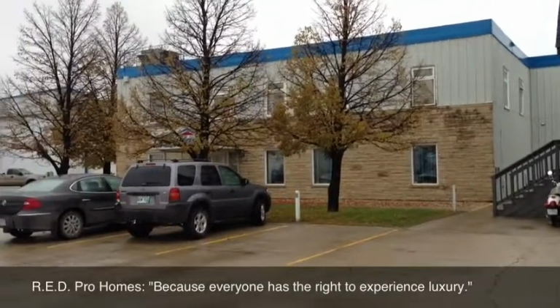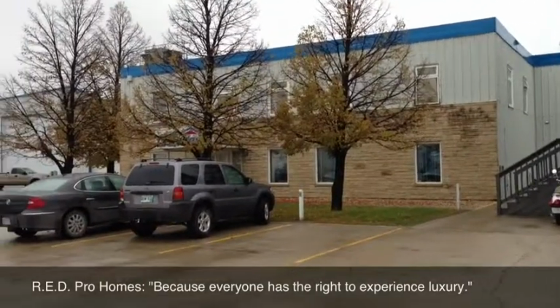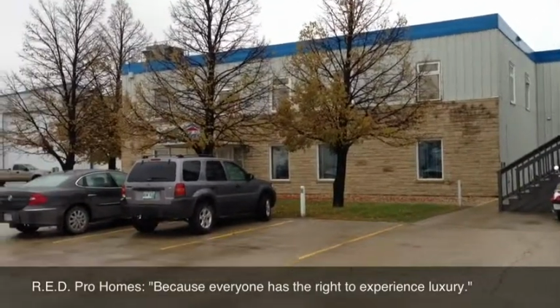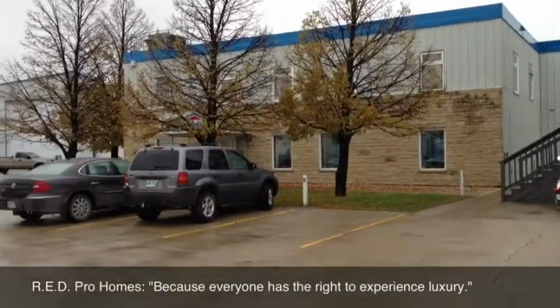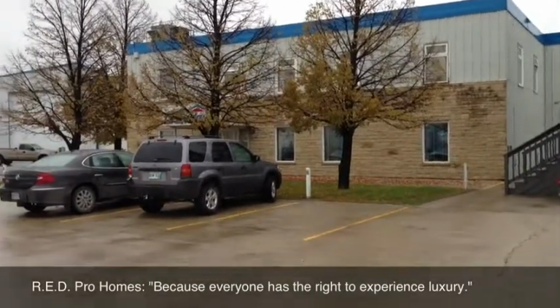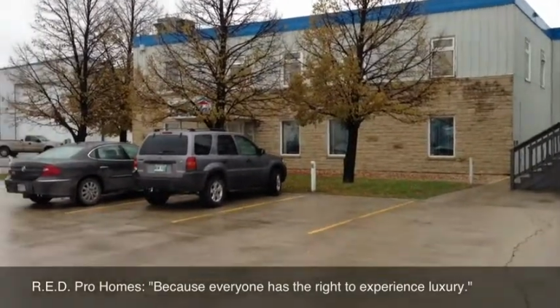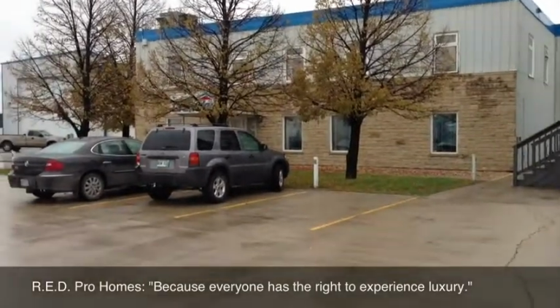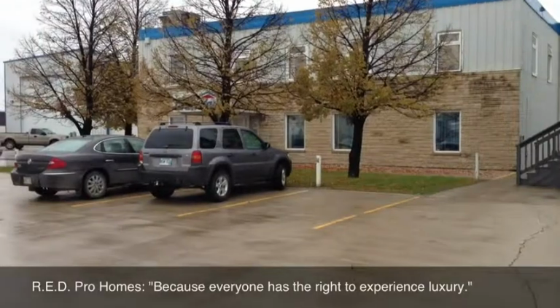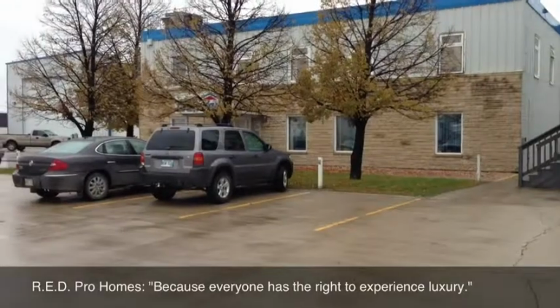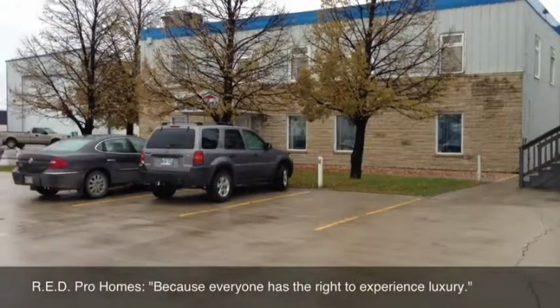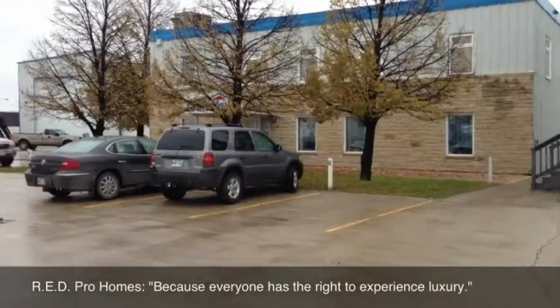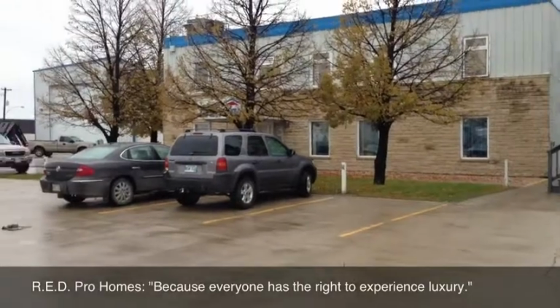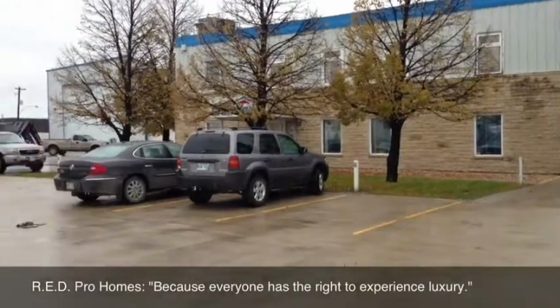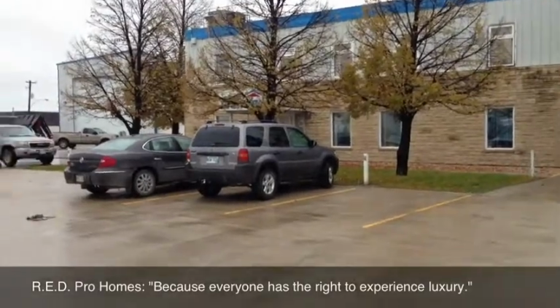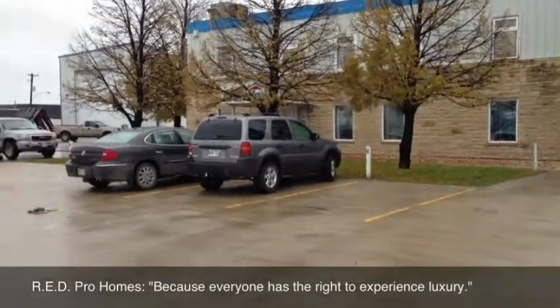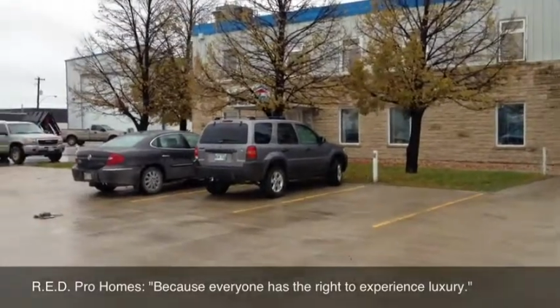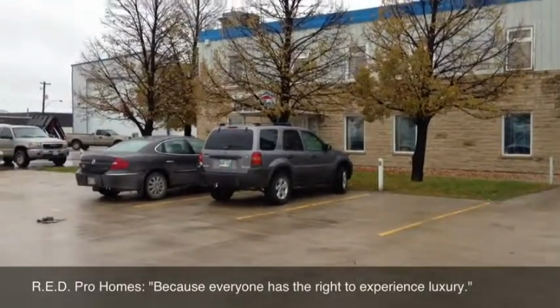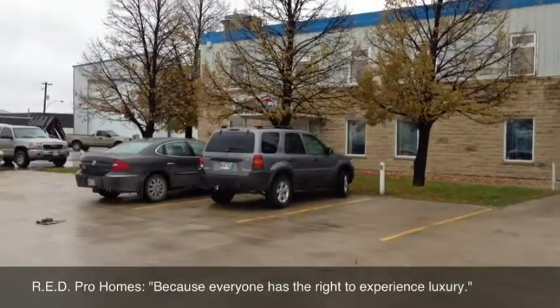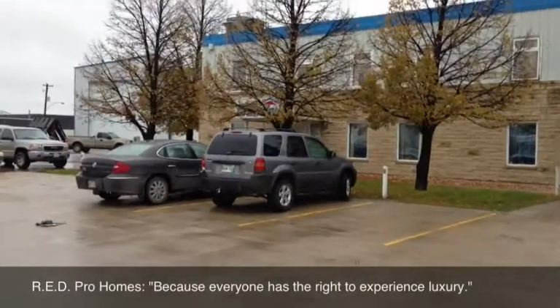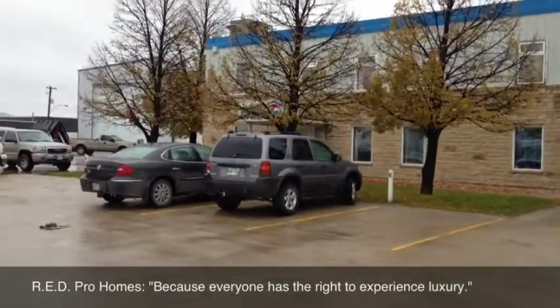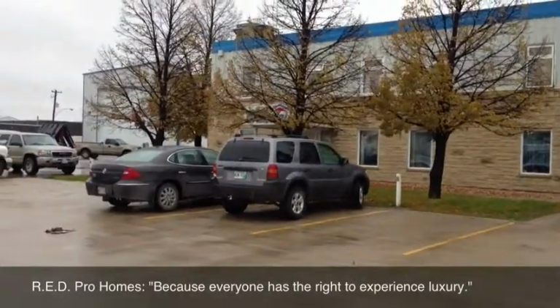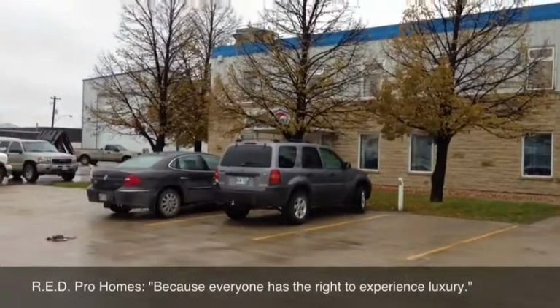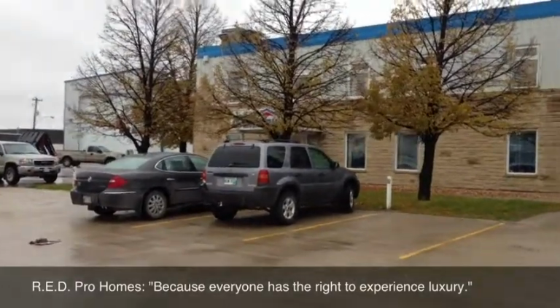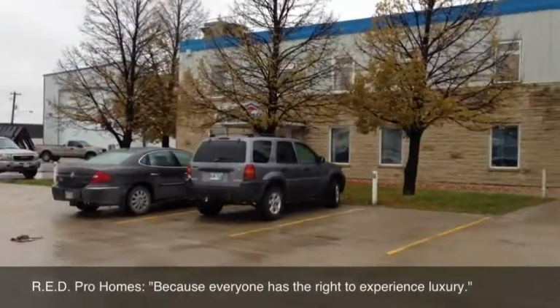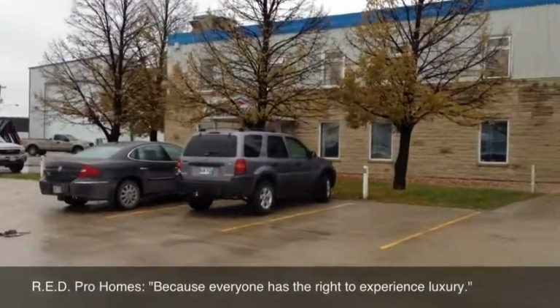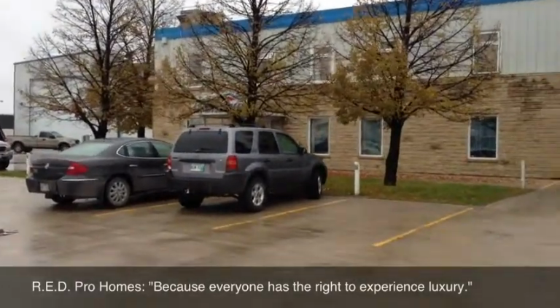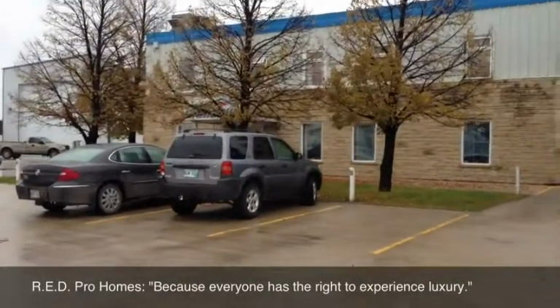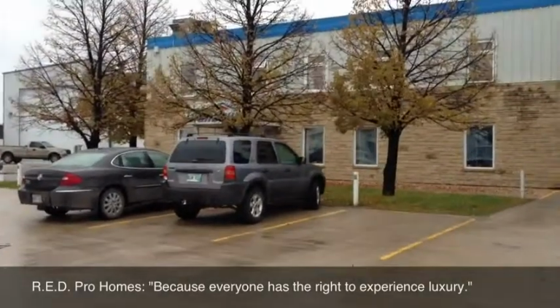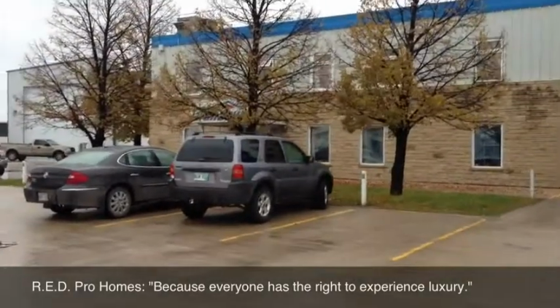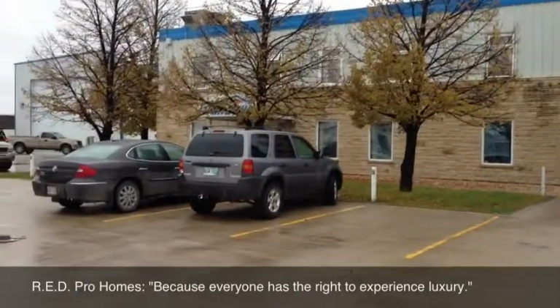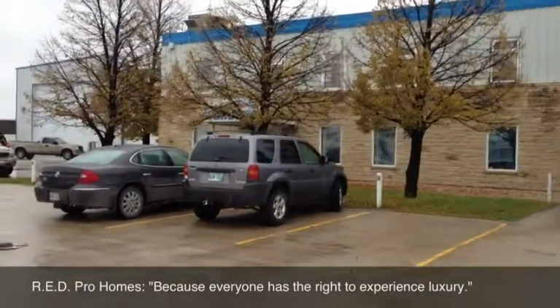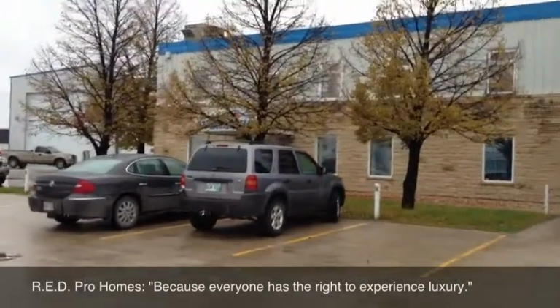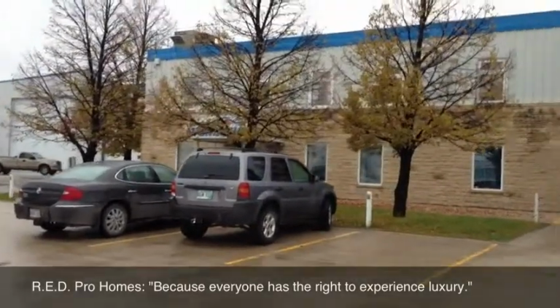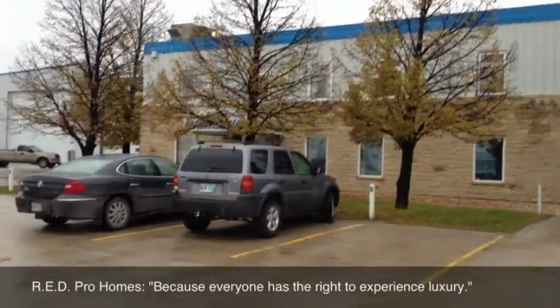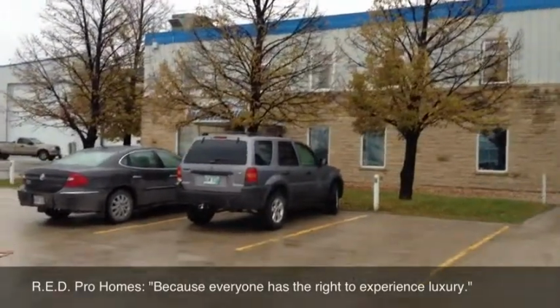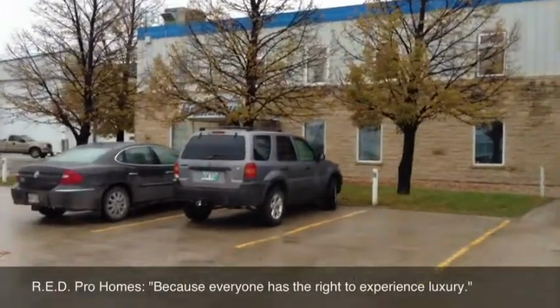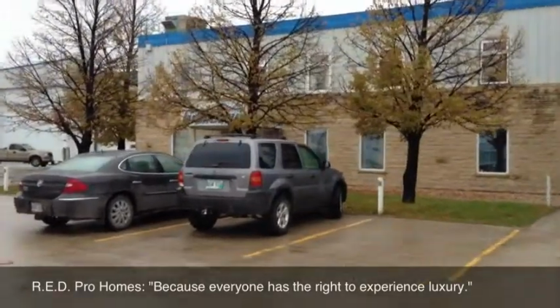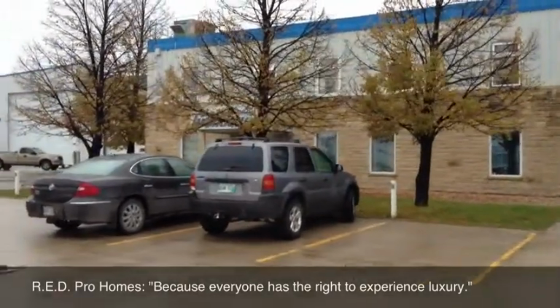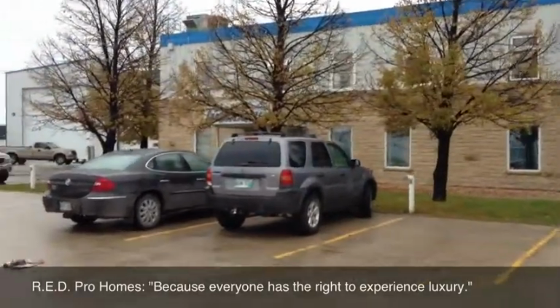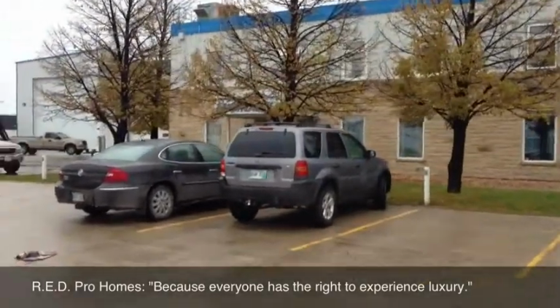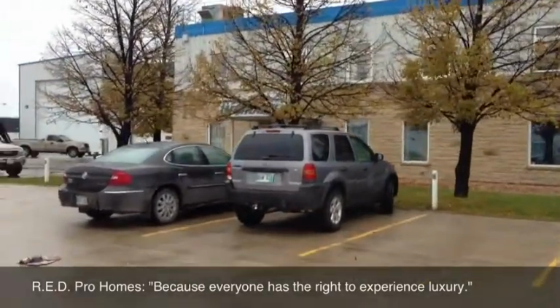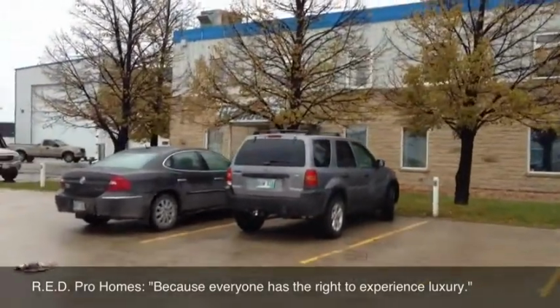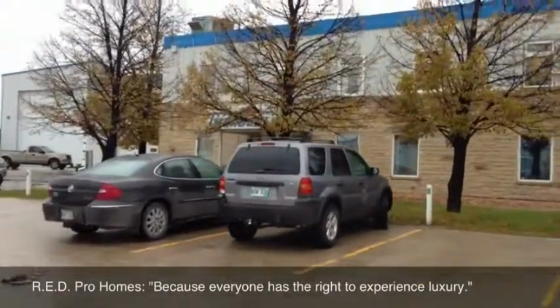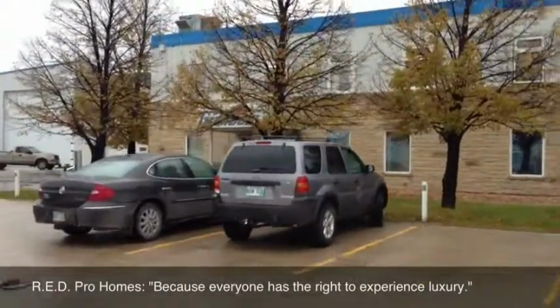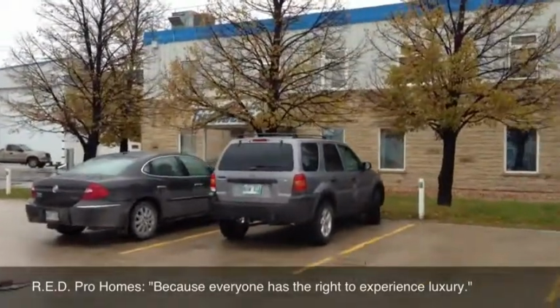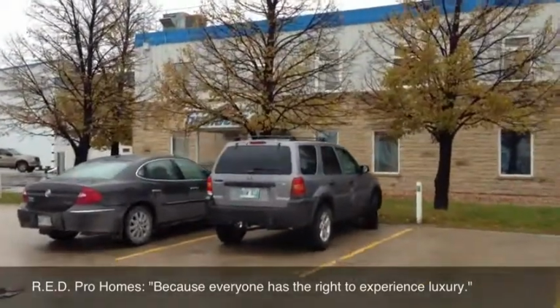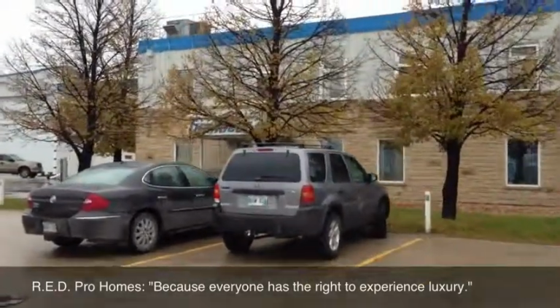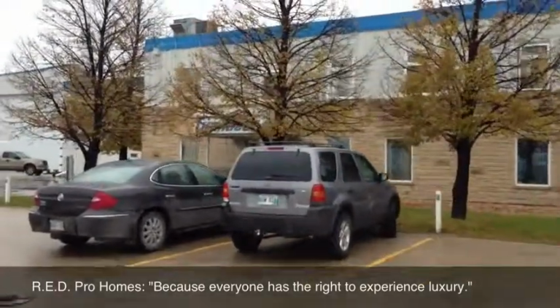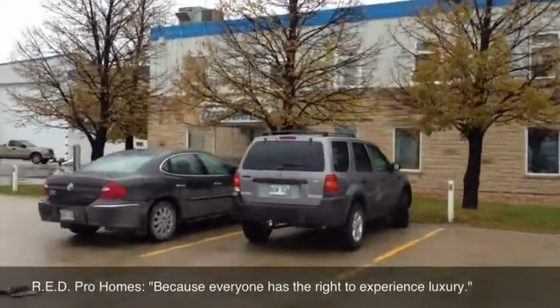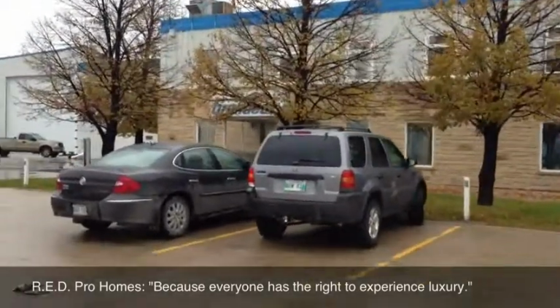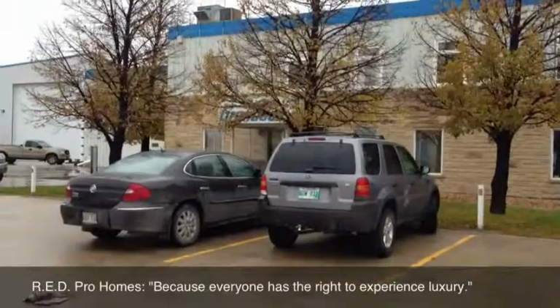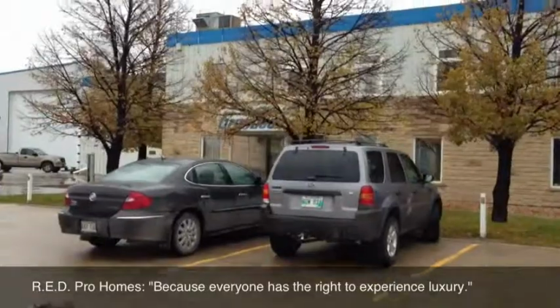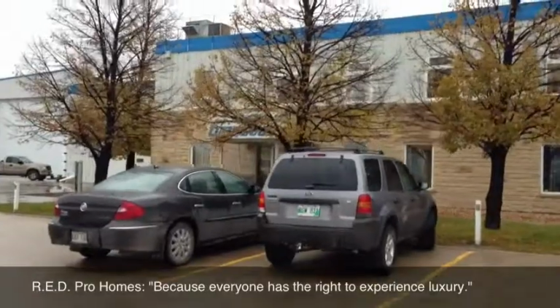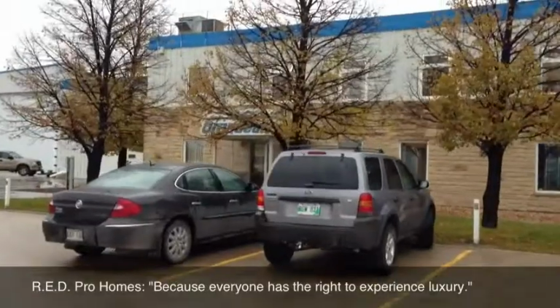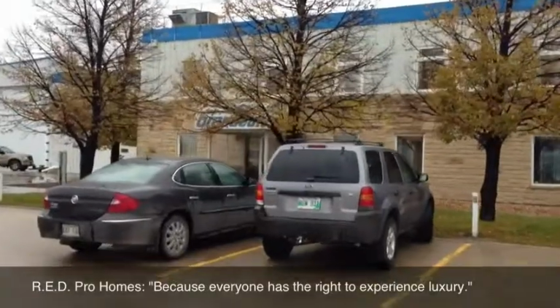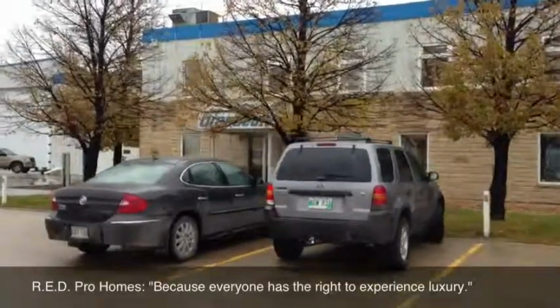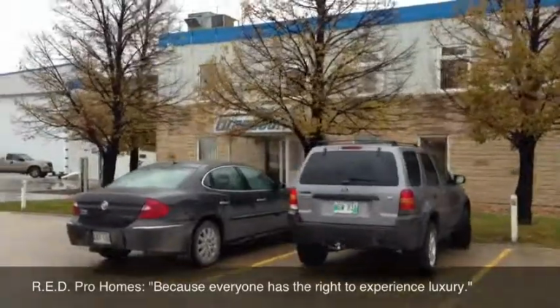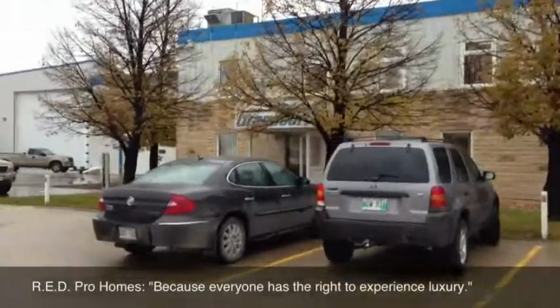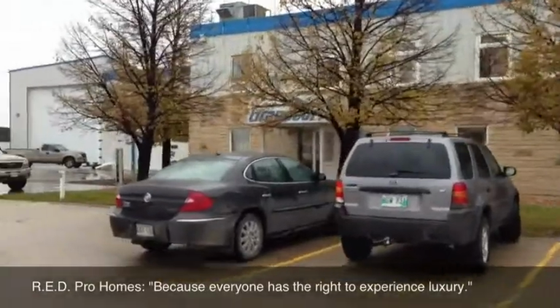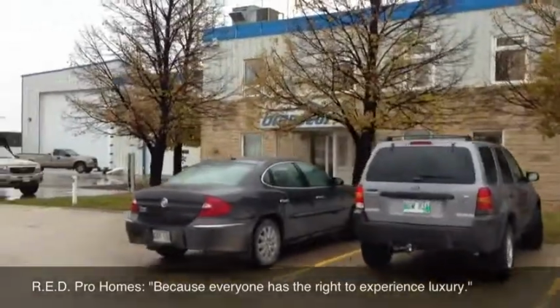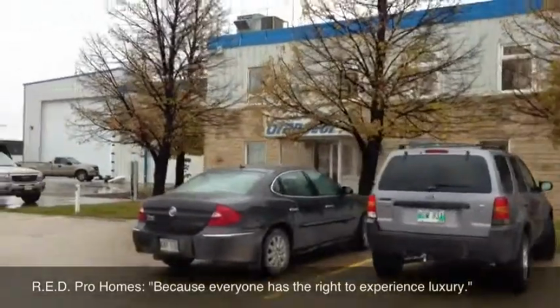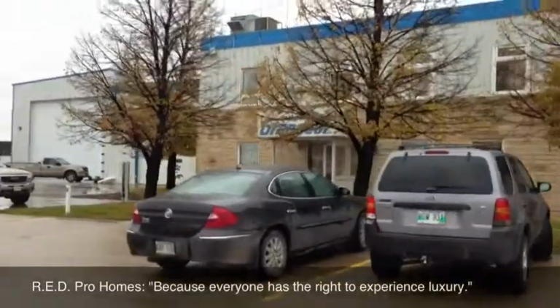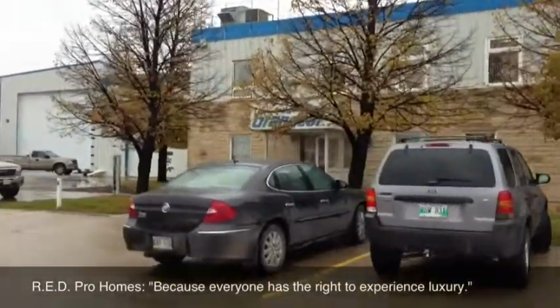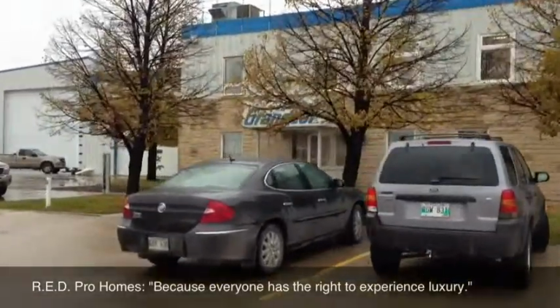Red Pro Homes and Grandeur Housing — your best choice for a quality manufactured home.